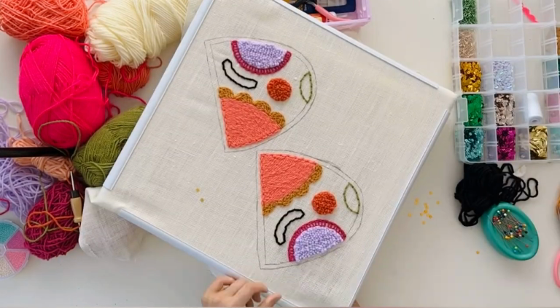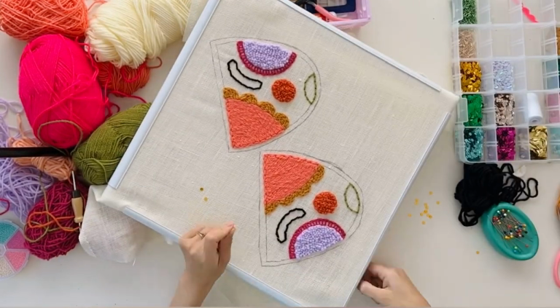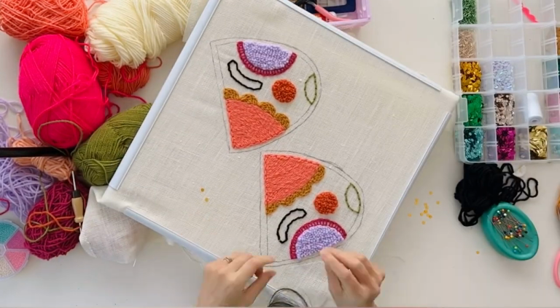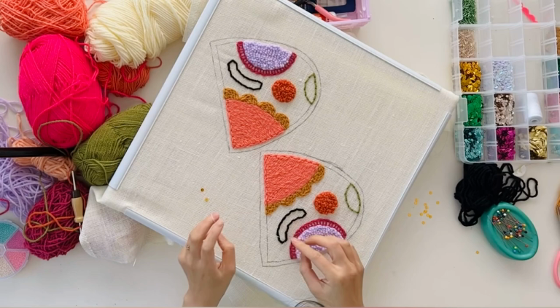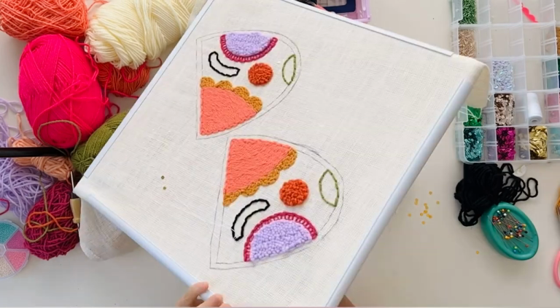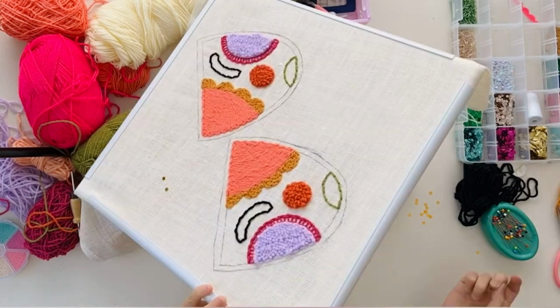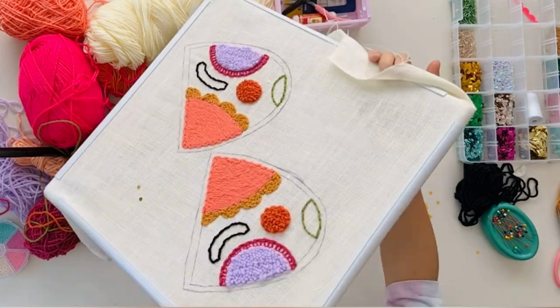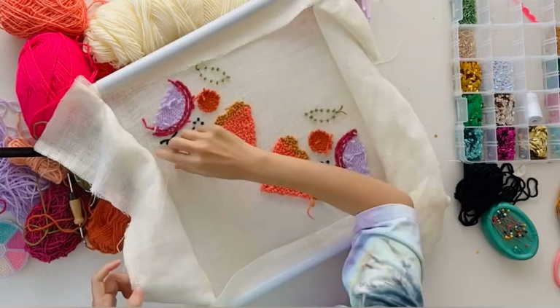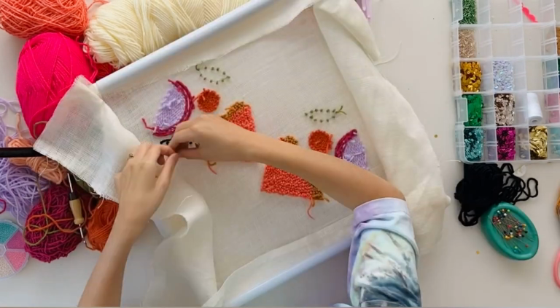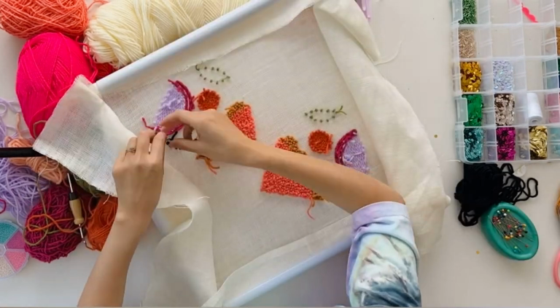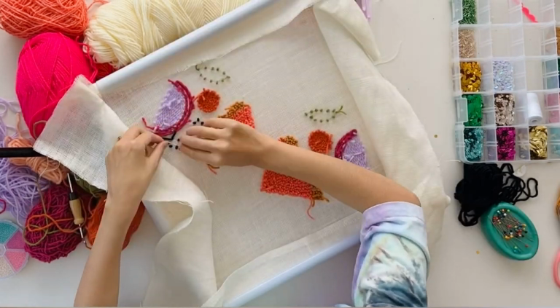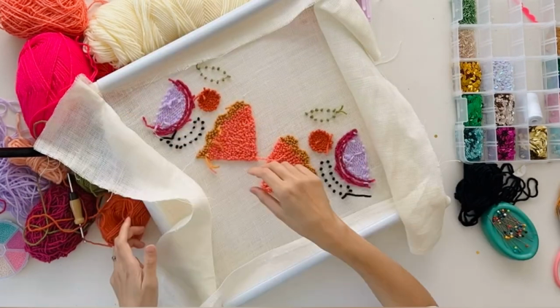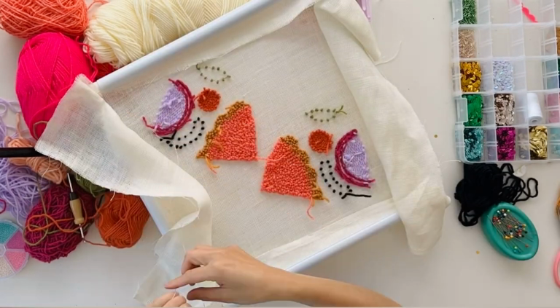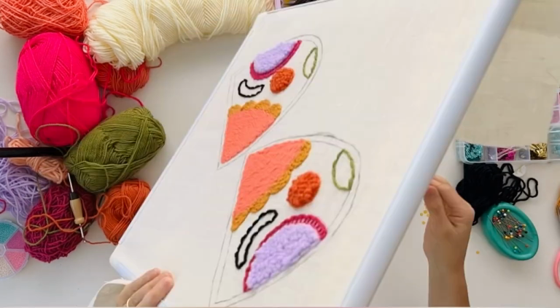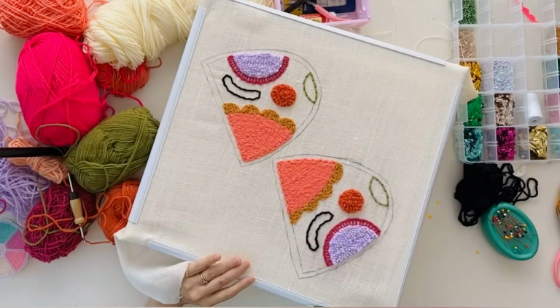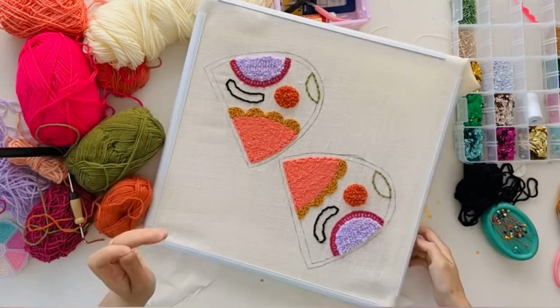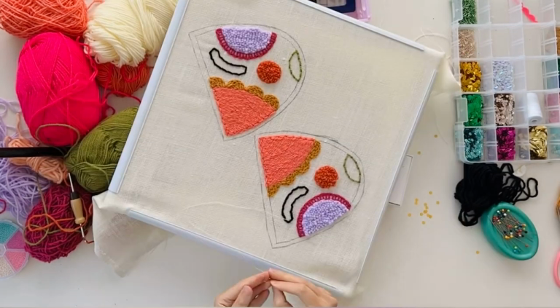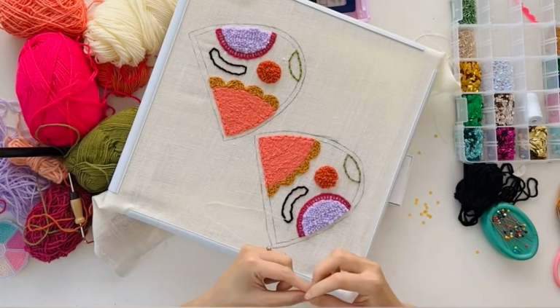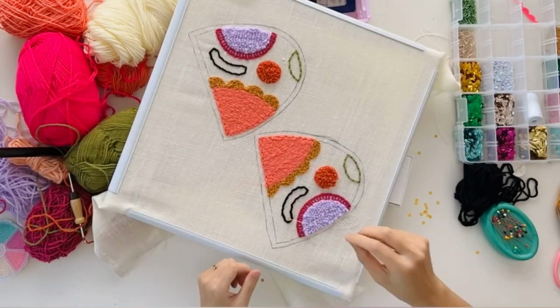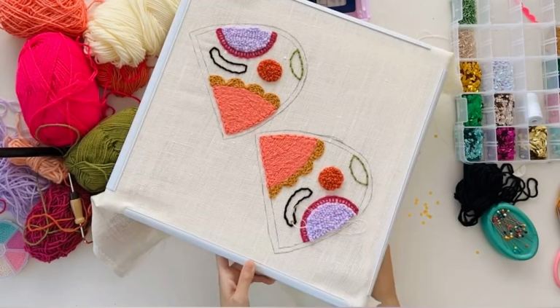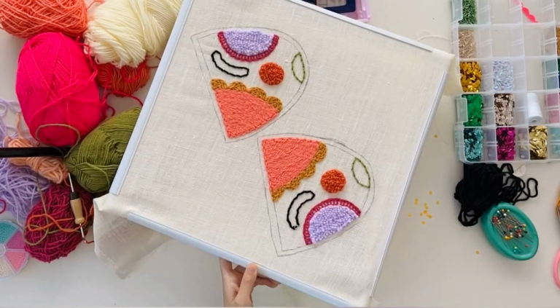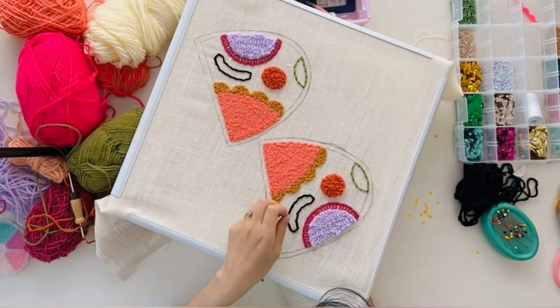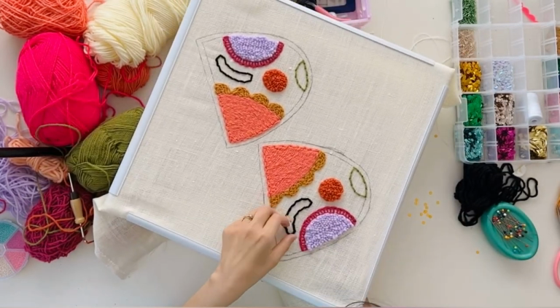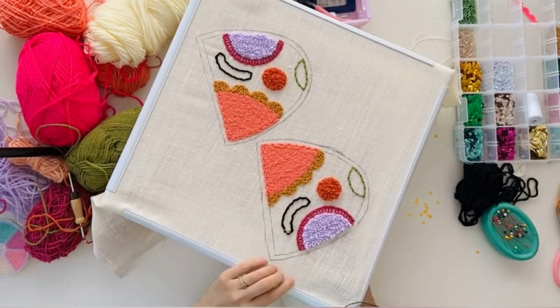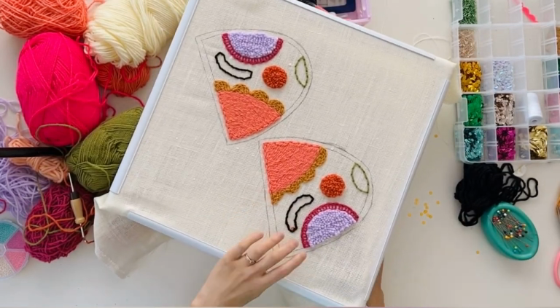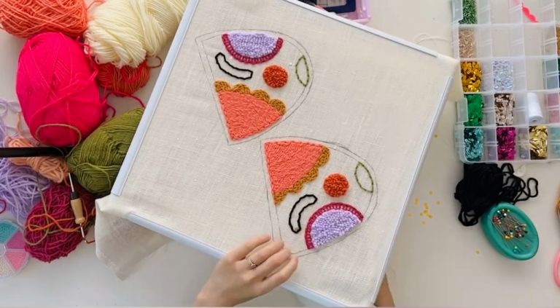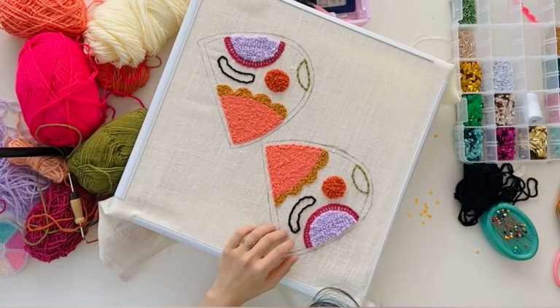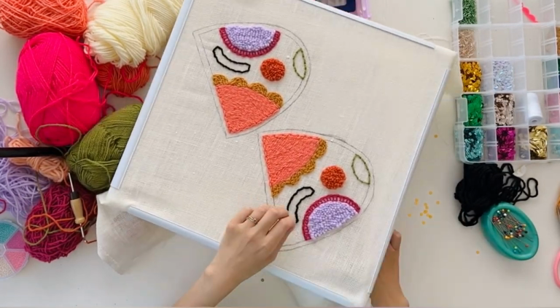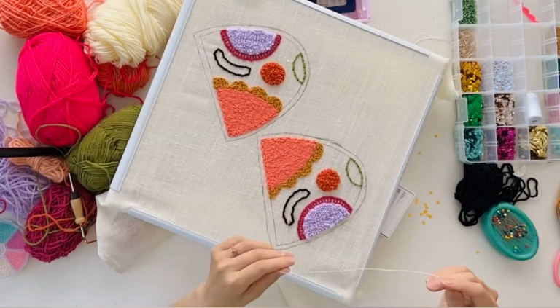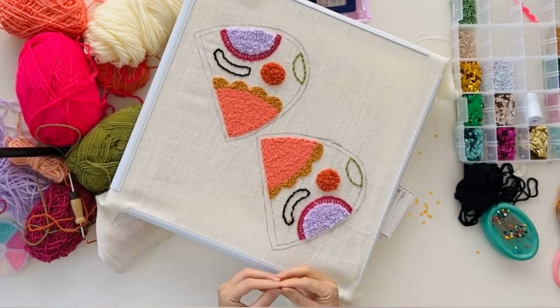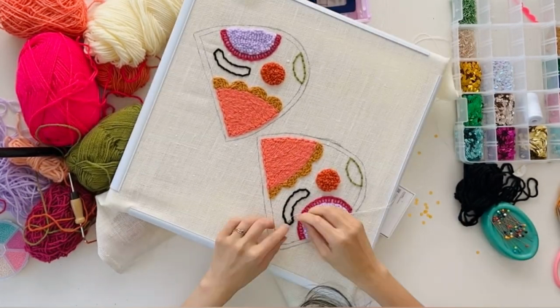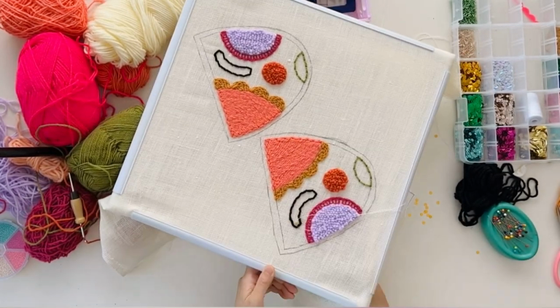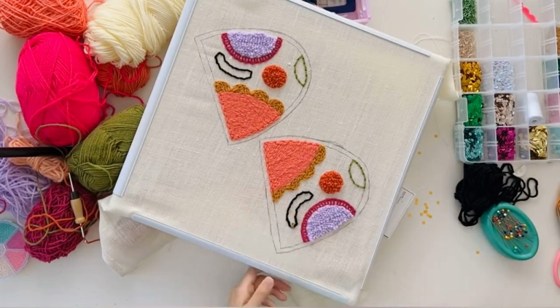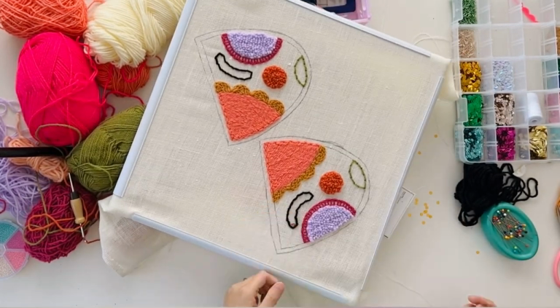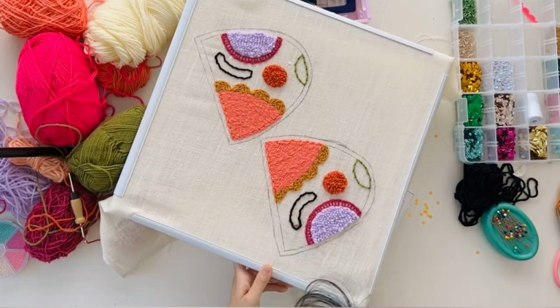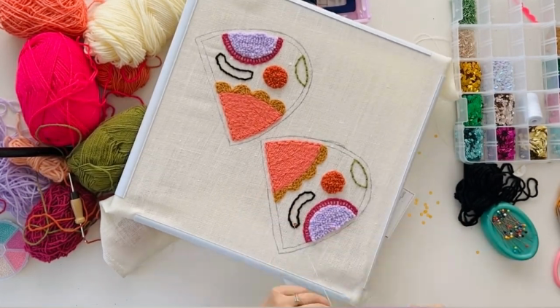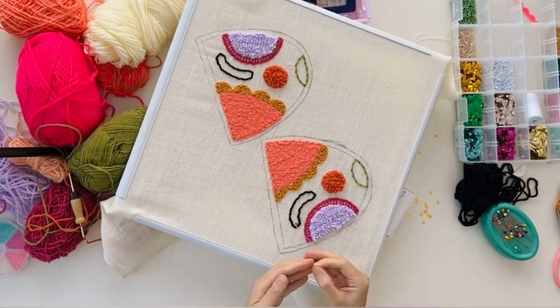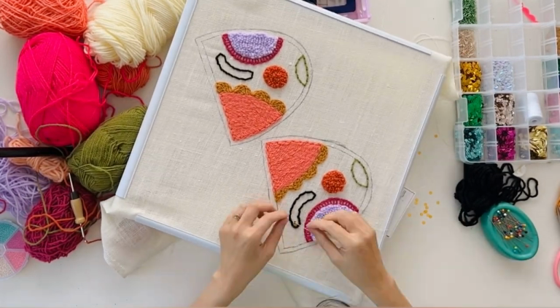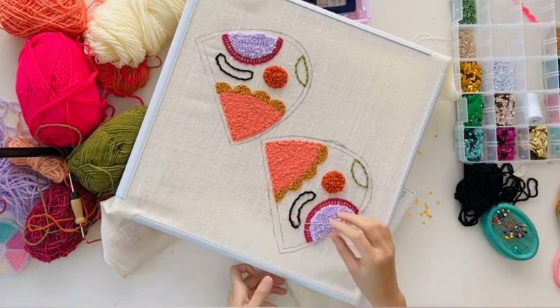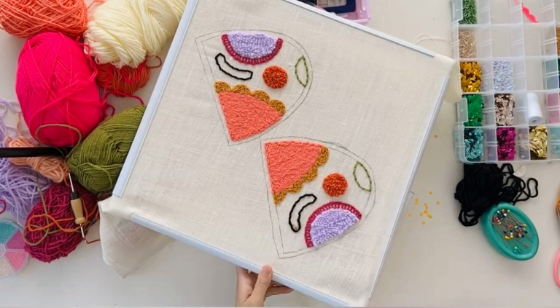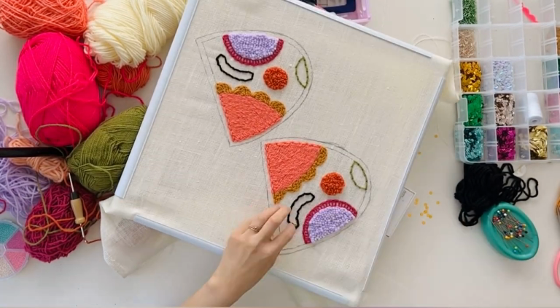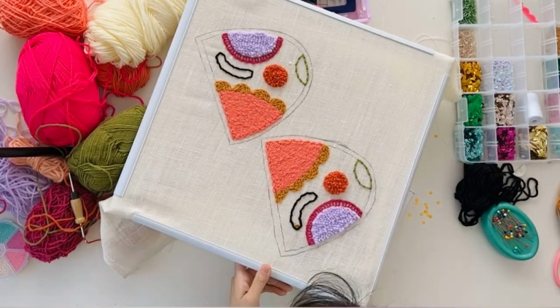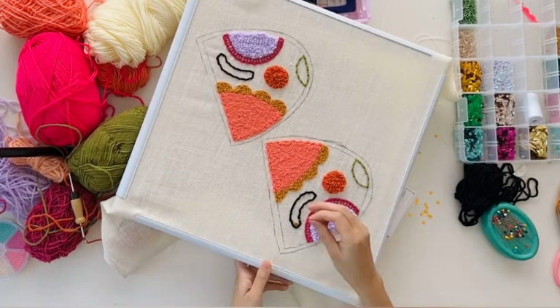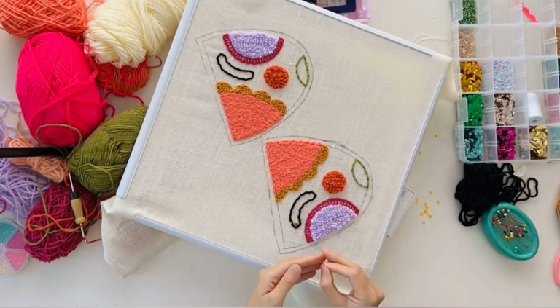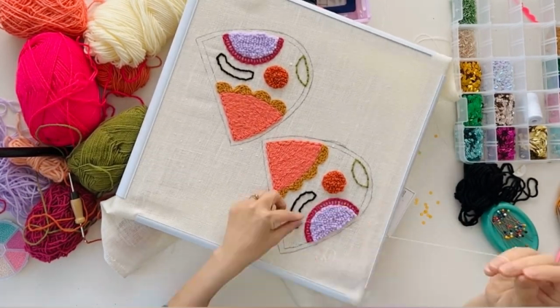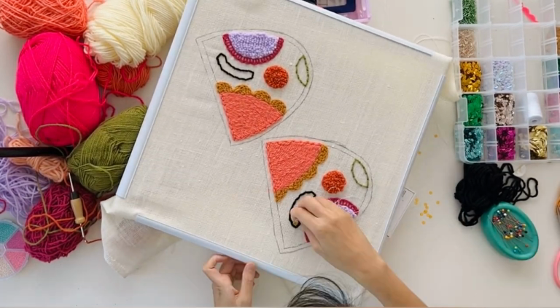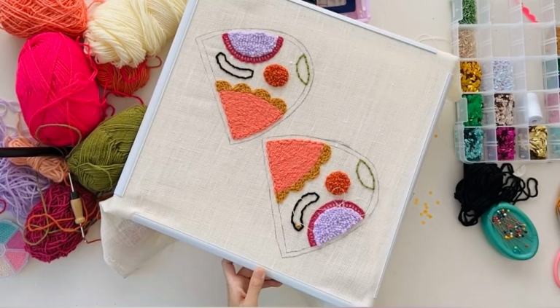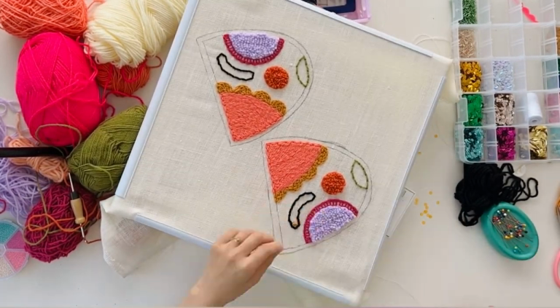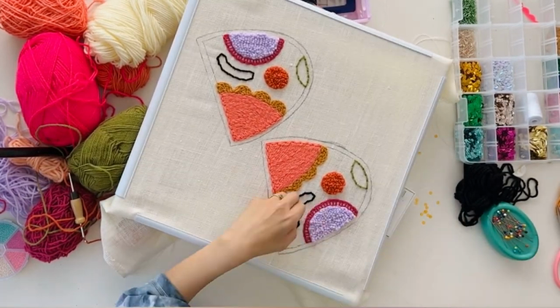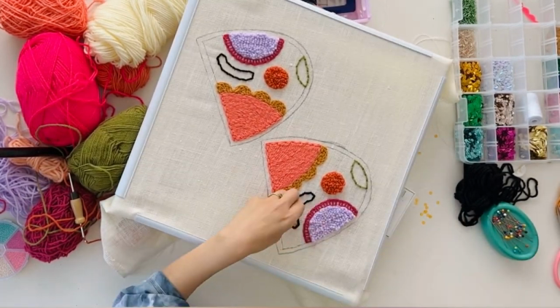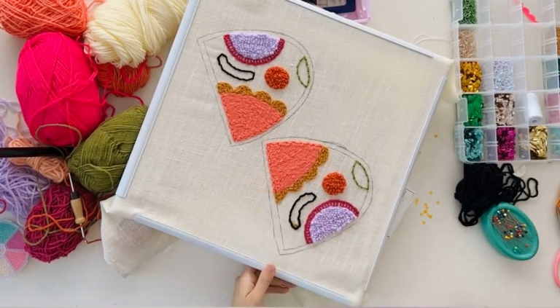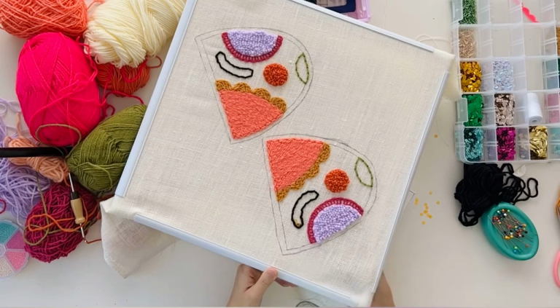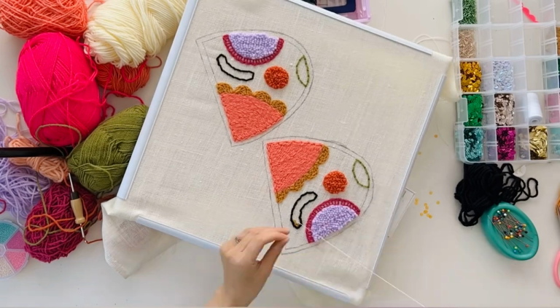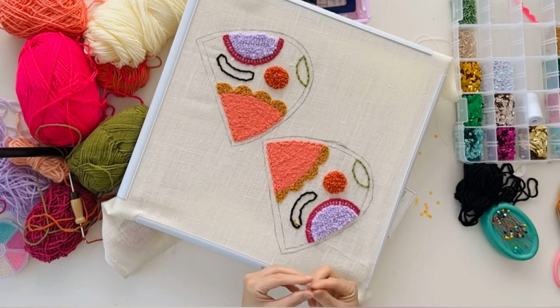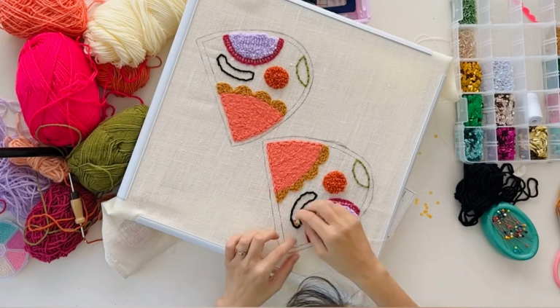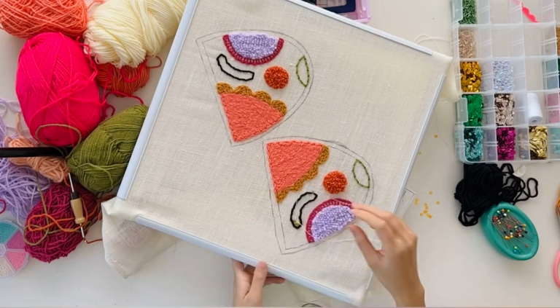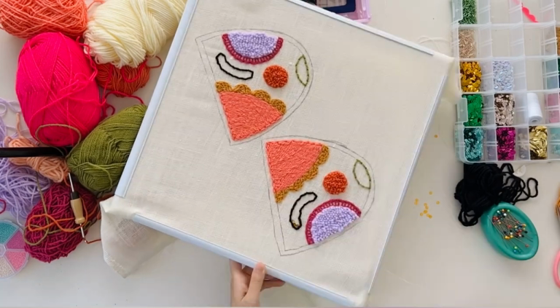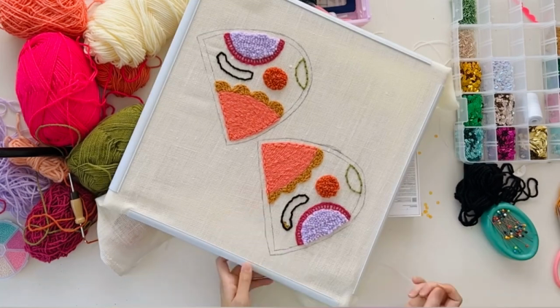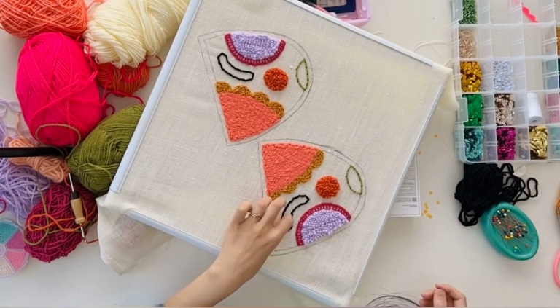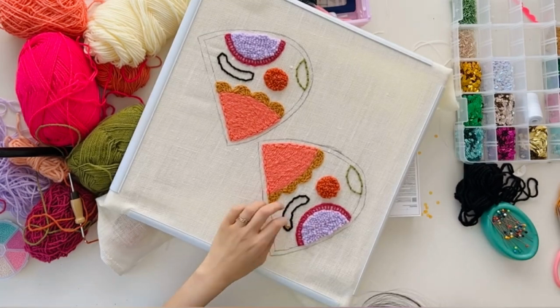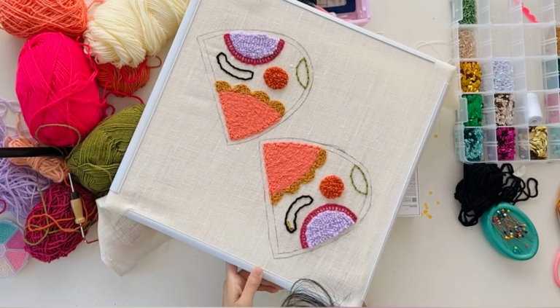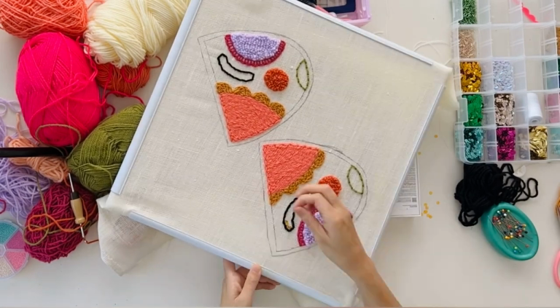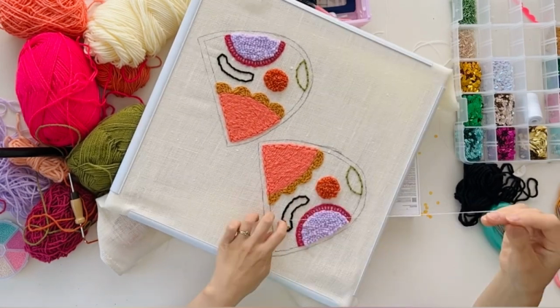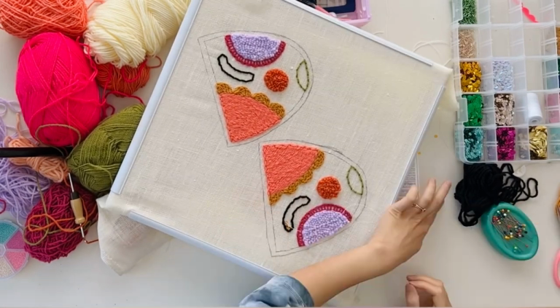I wanted to add some sequins to my slippers, so I decided to hand sew them into this section.